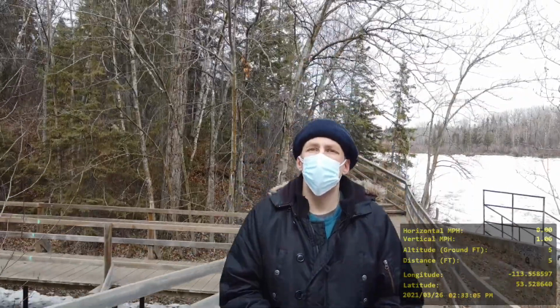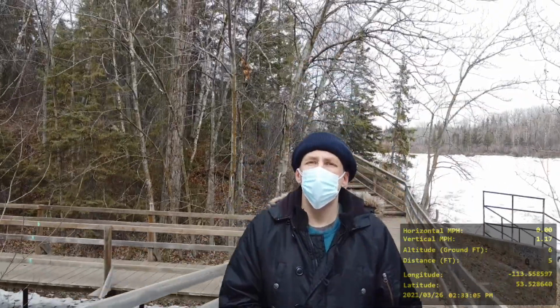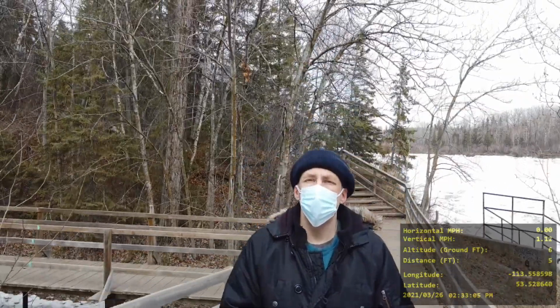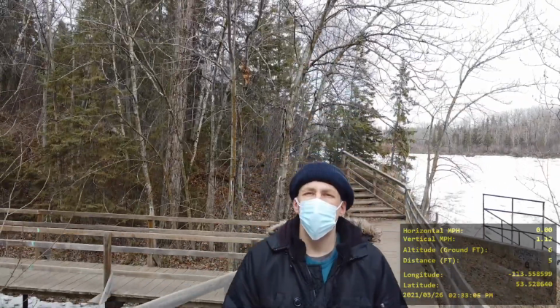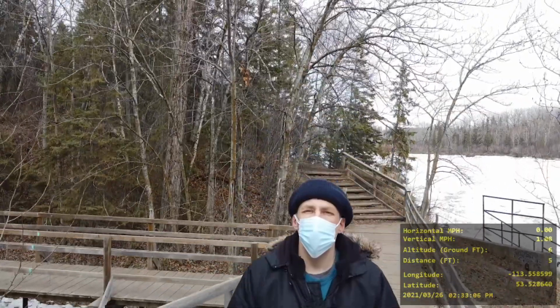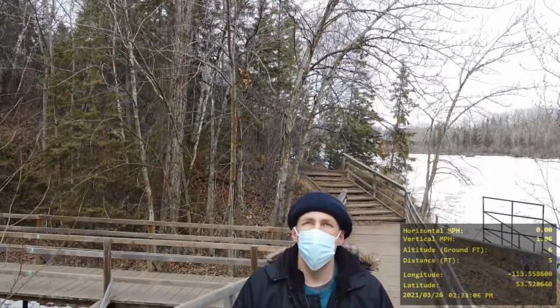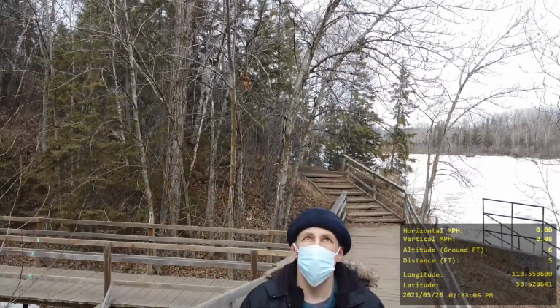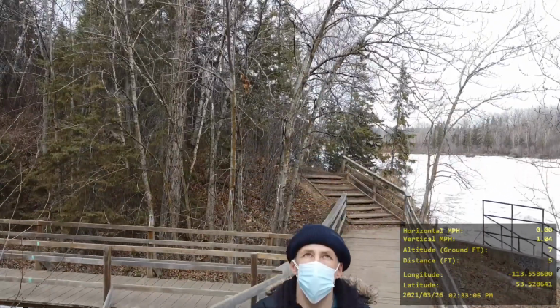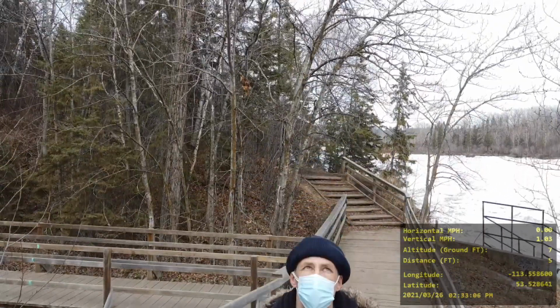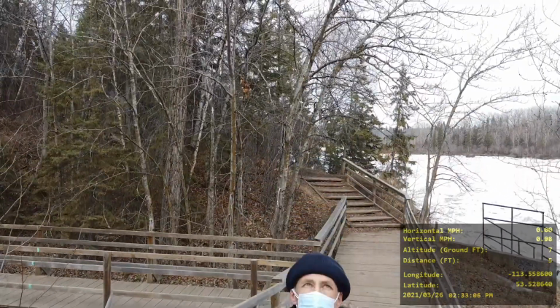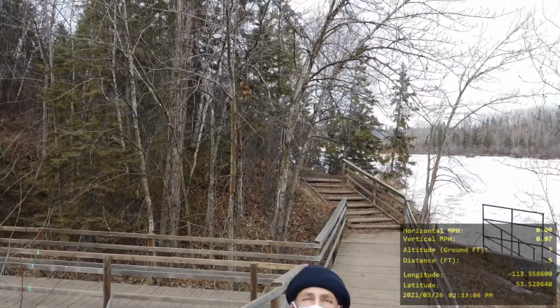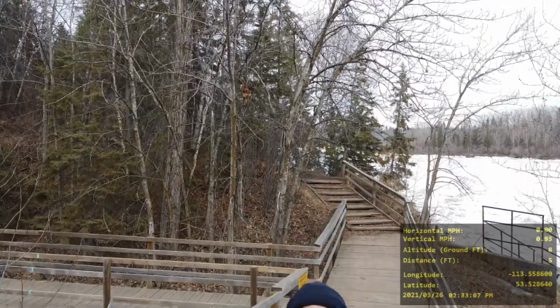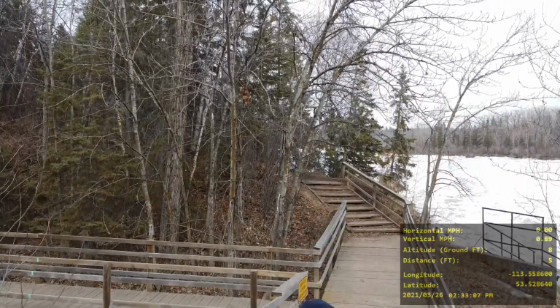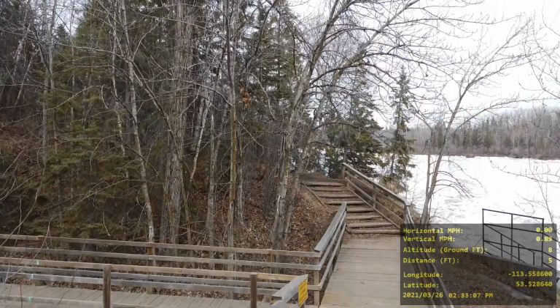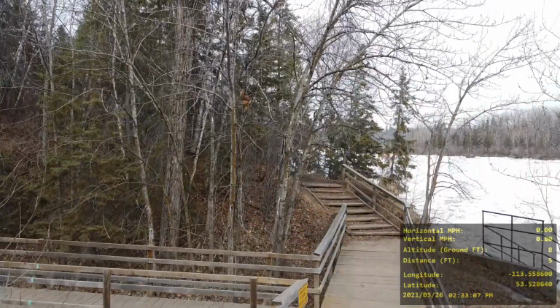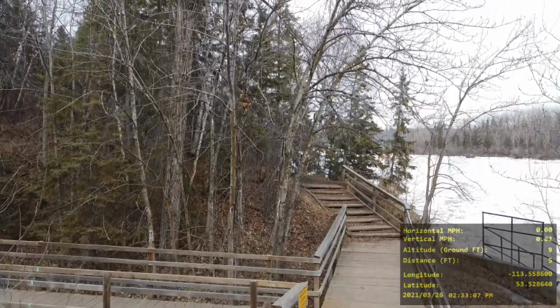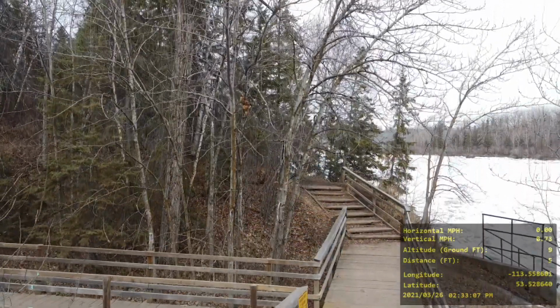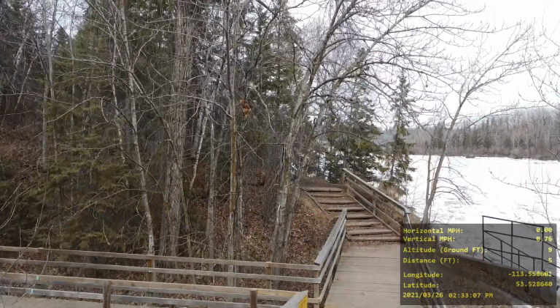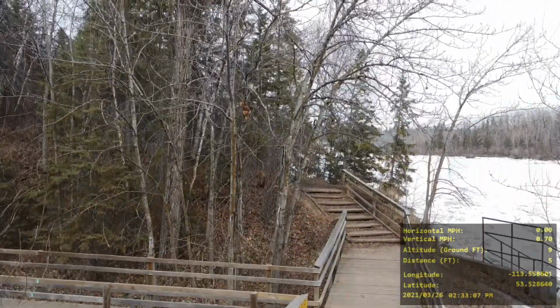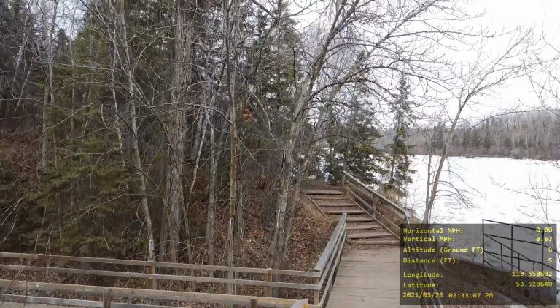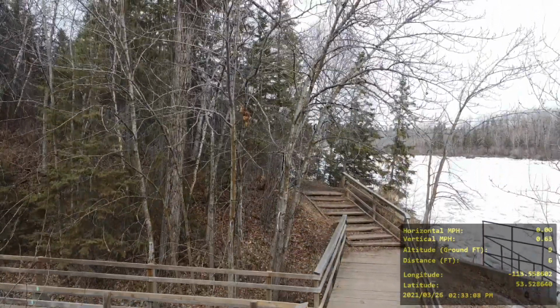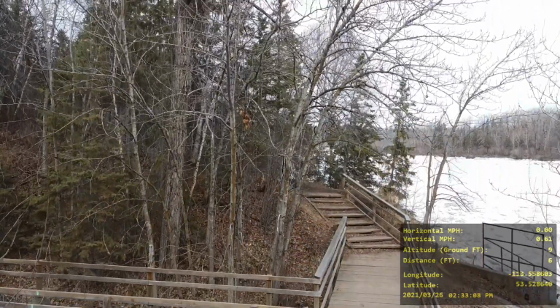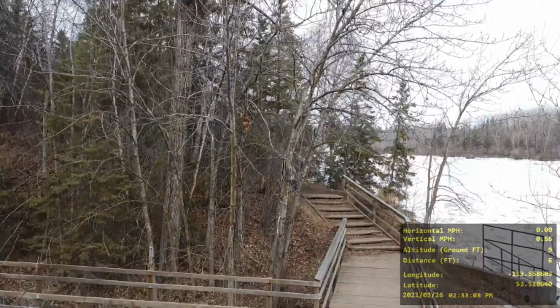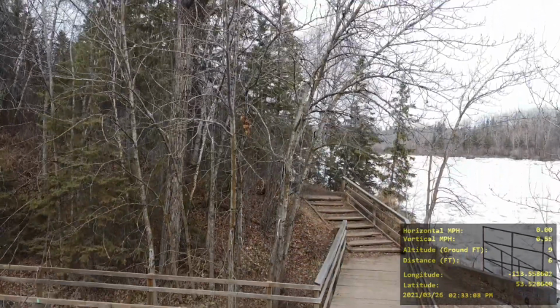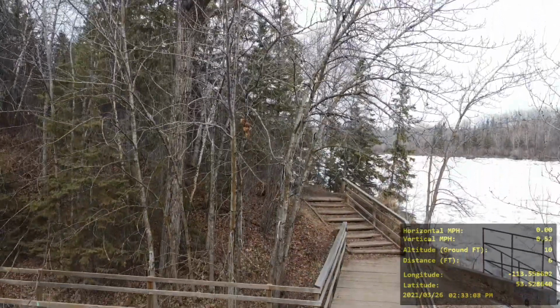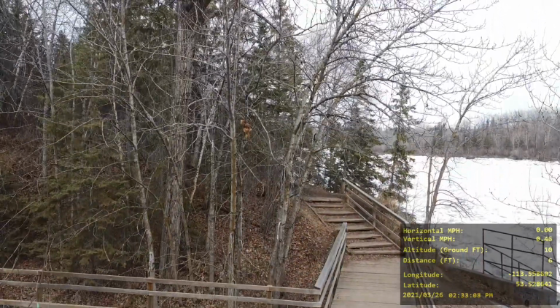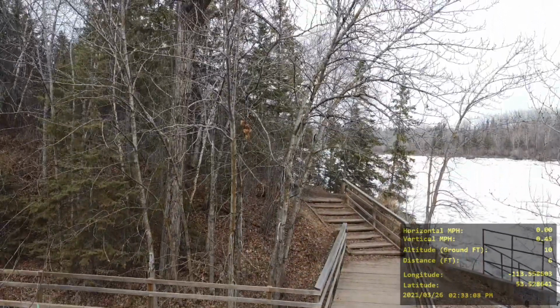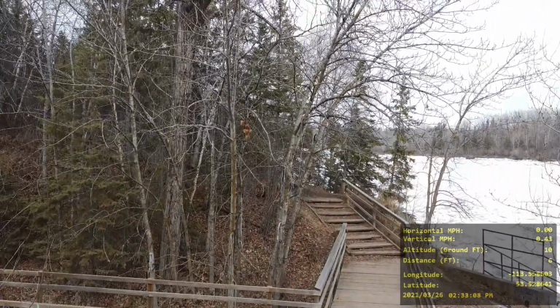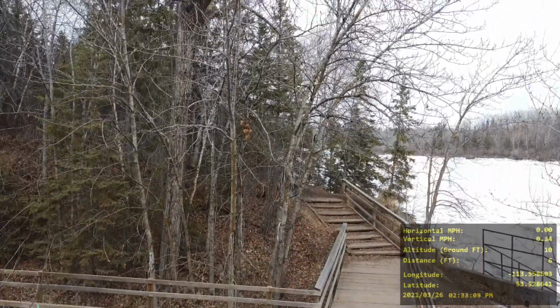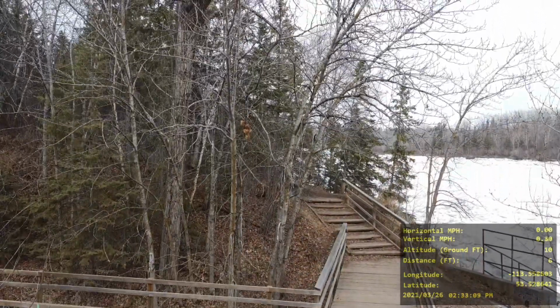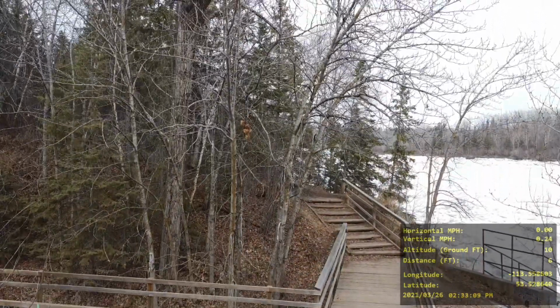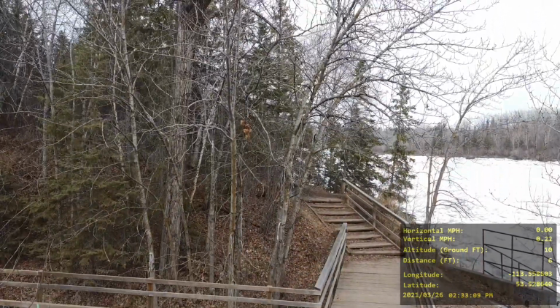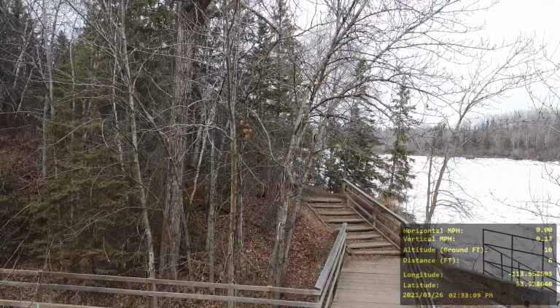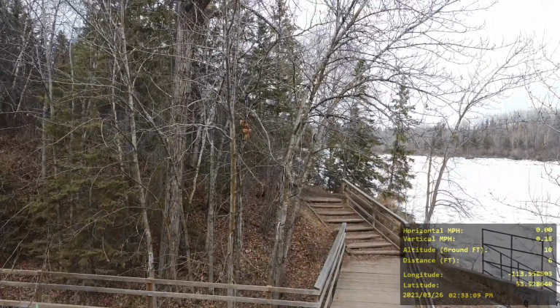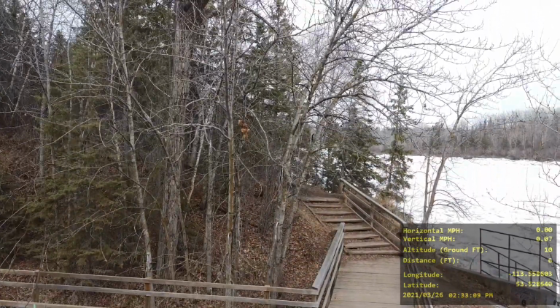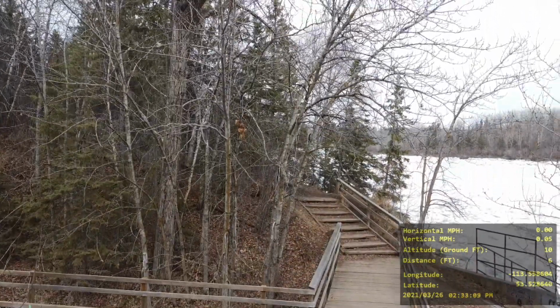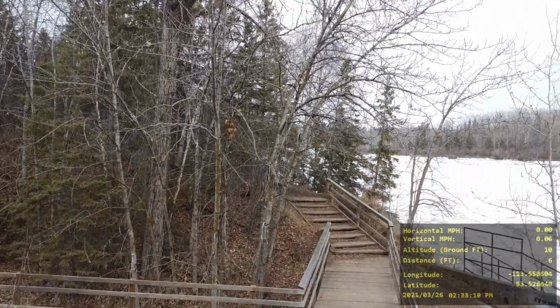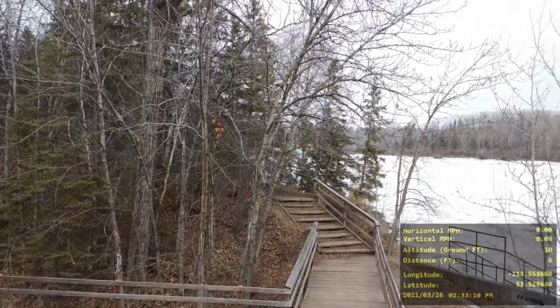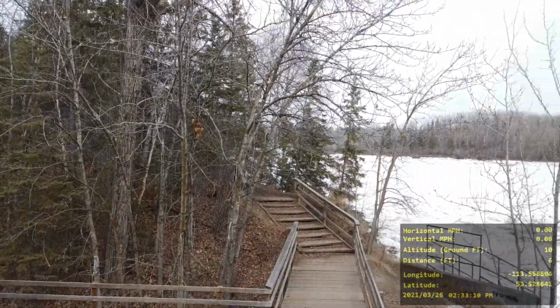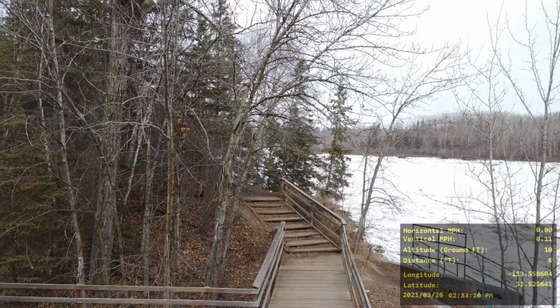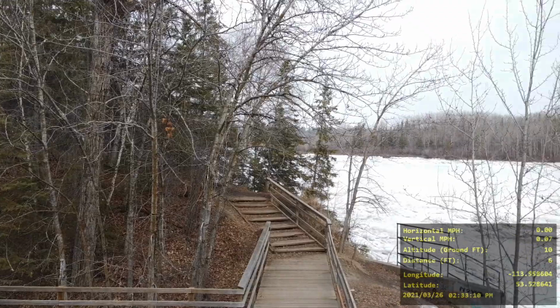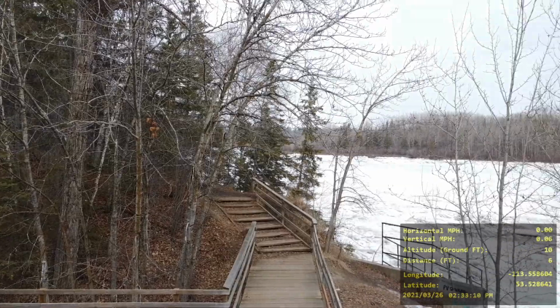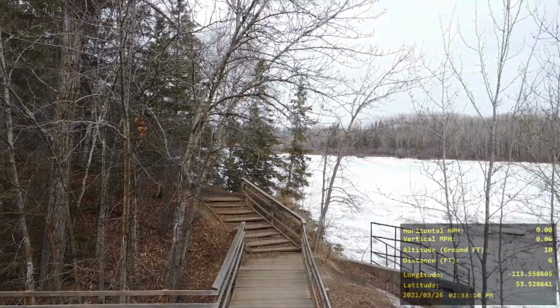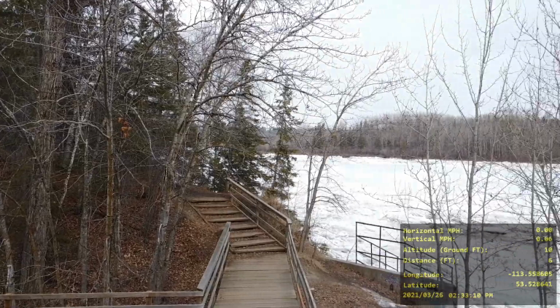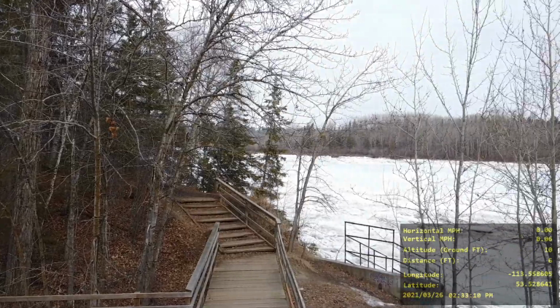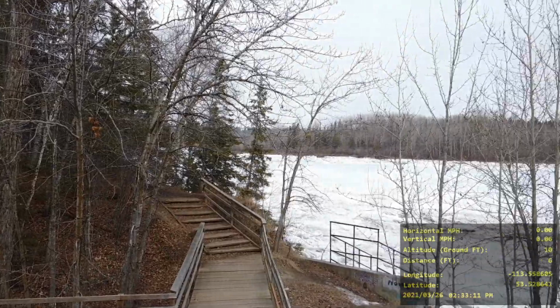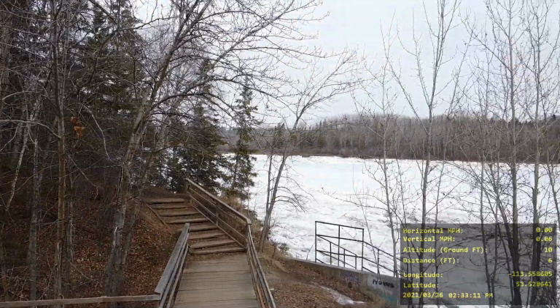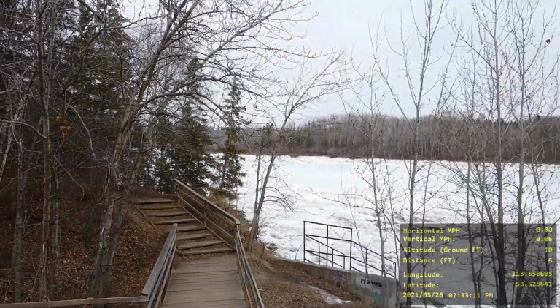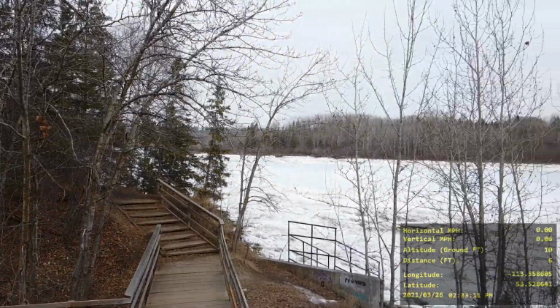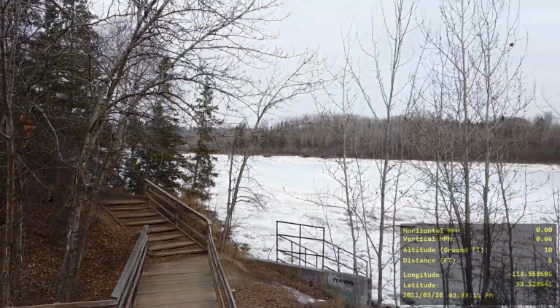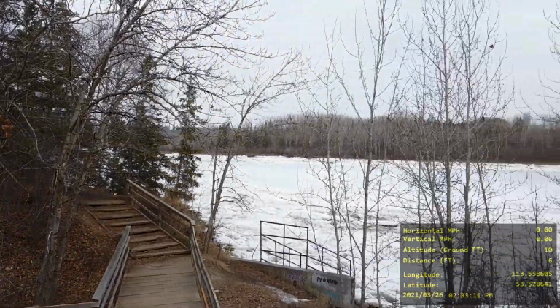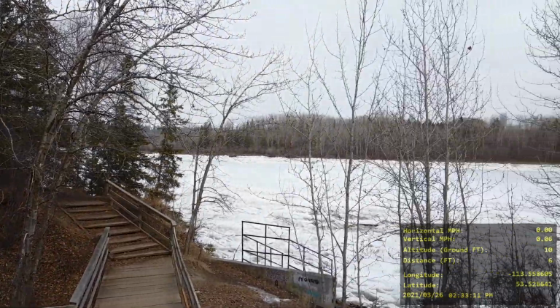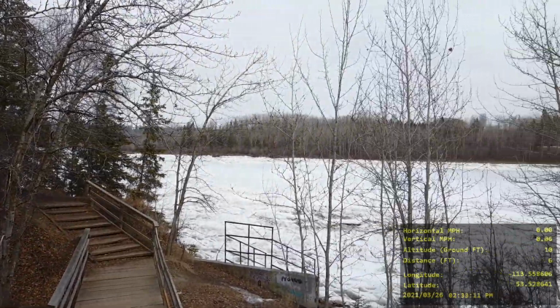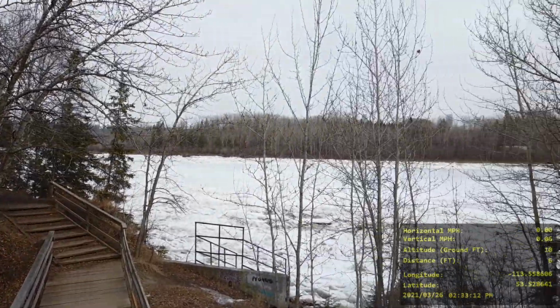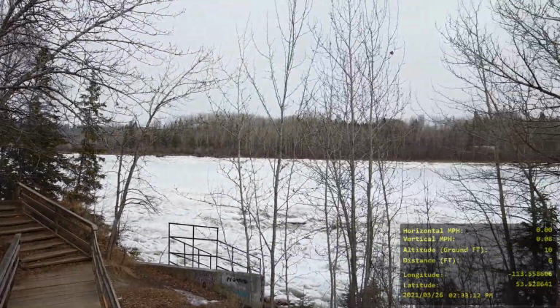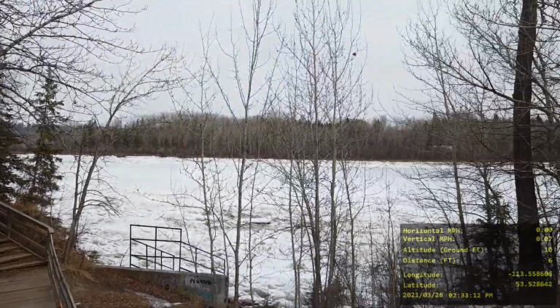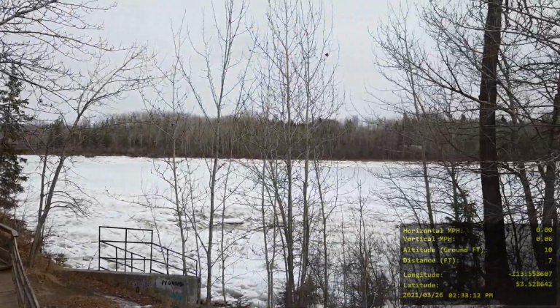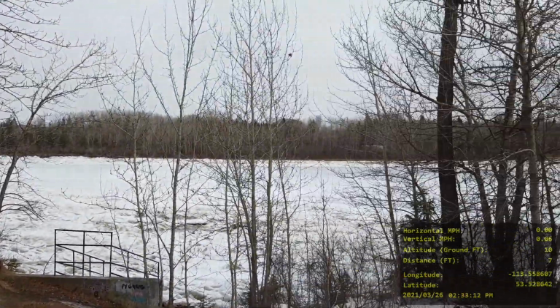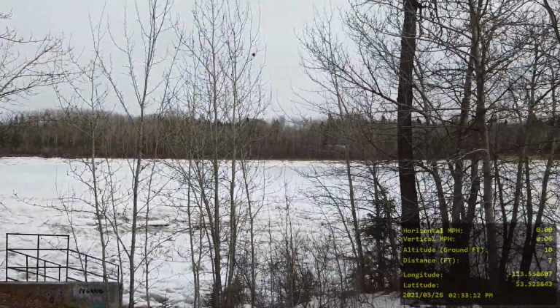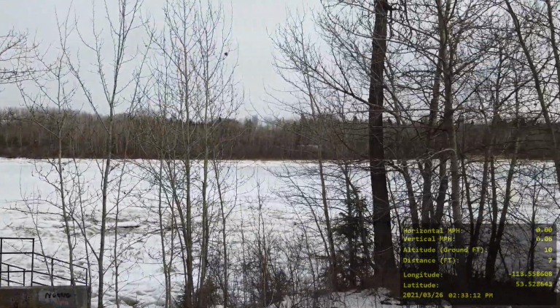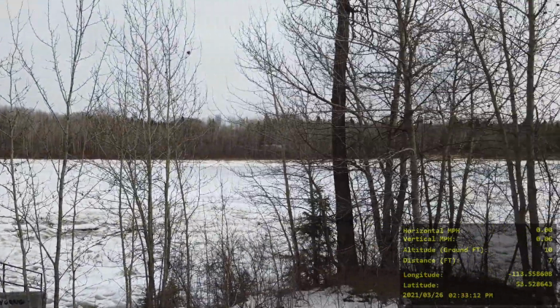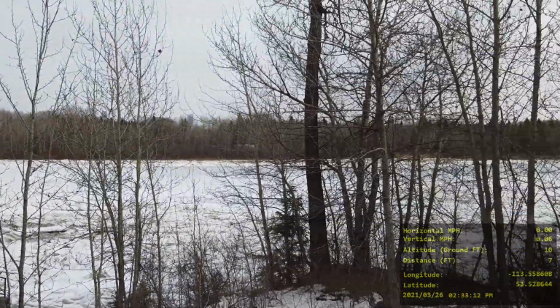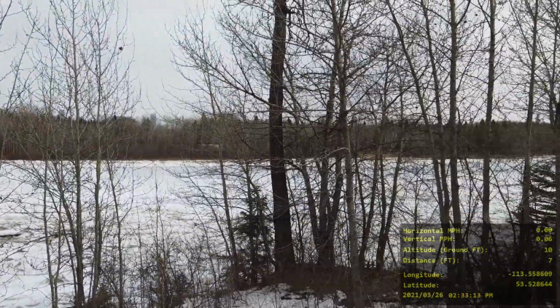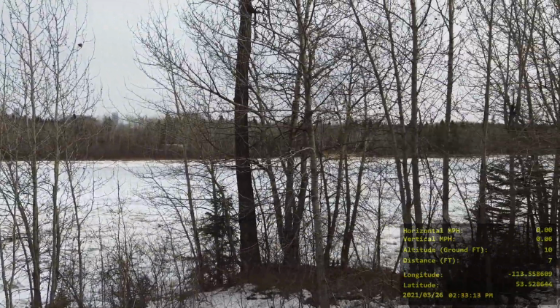Hello, this is Daryl Leary flying my DJI Mavic Mini in Mackenzie Ravine, Edmonton, Alberta, Canada.